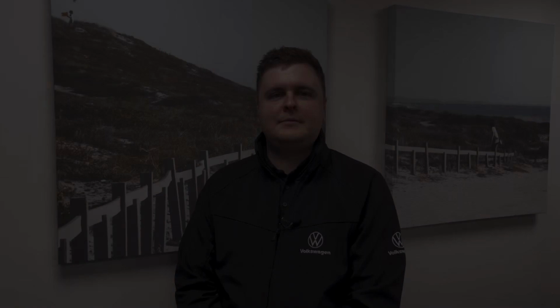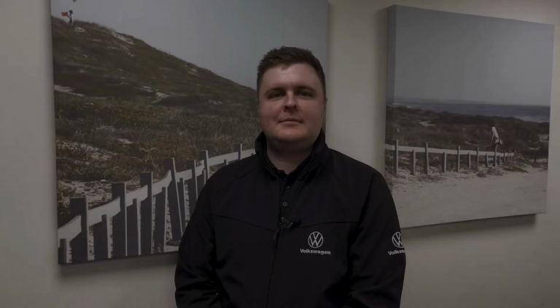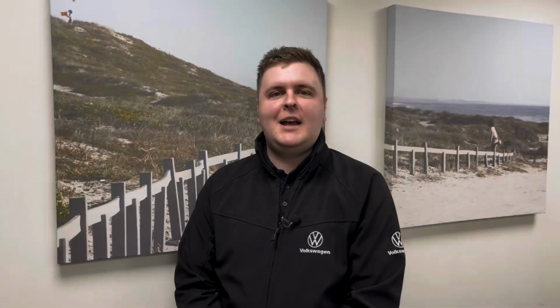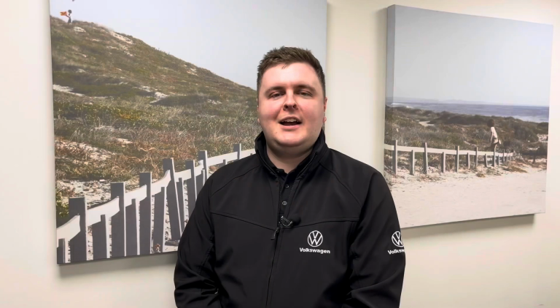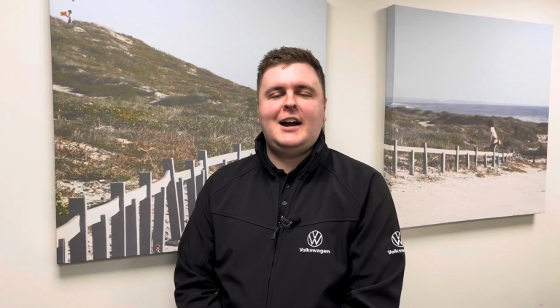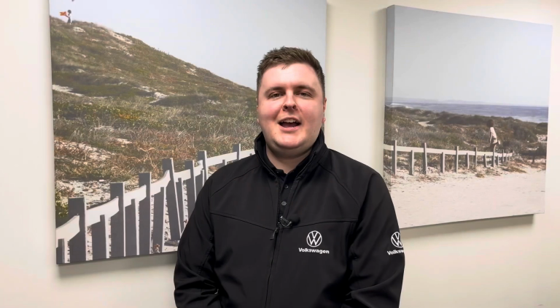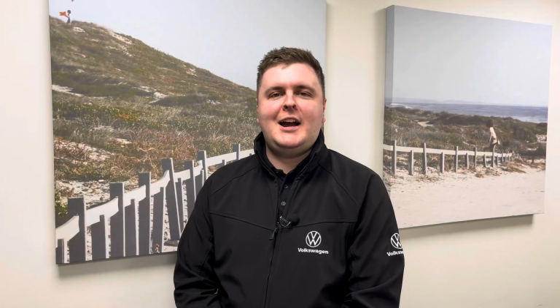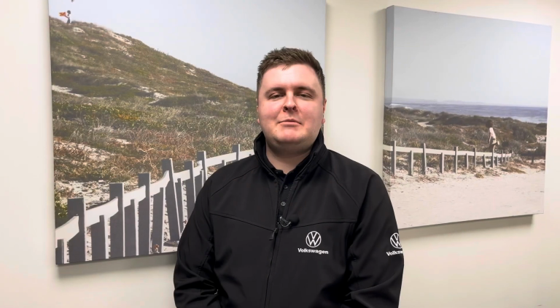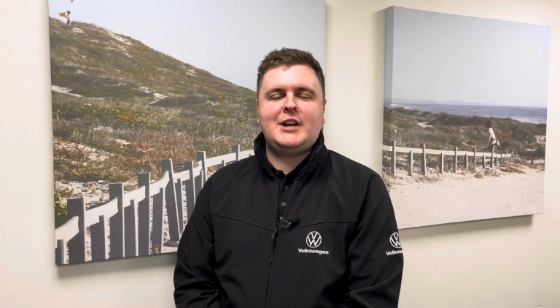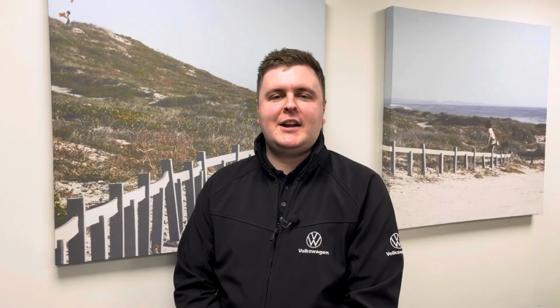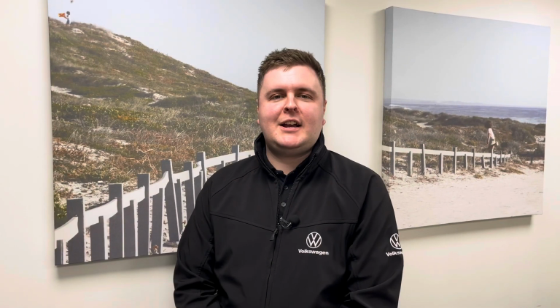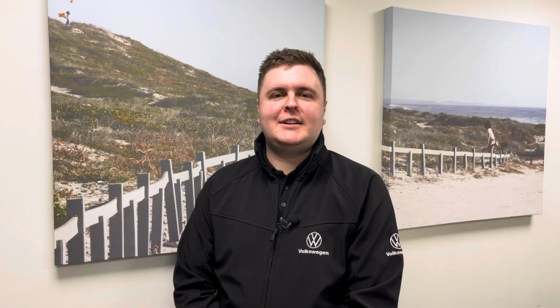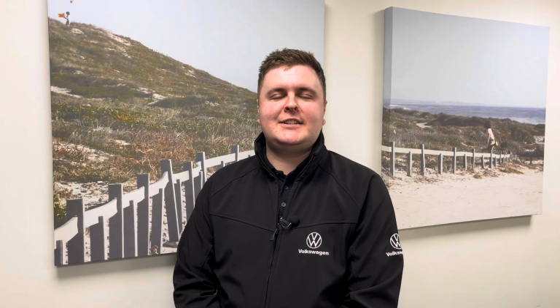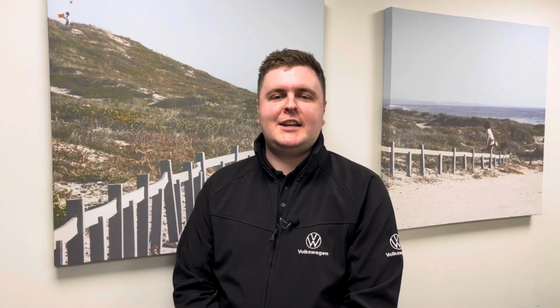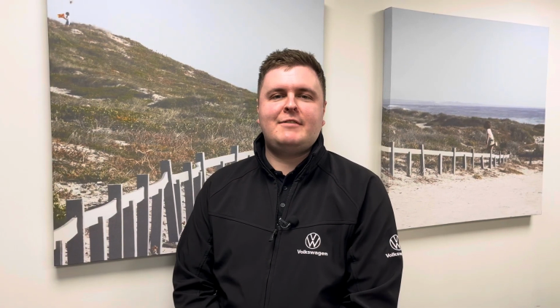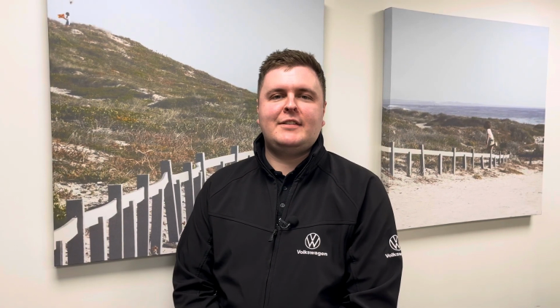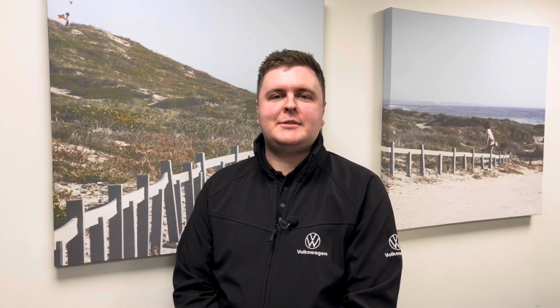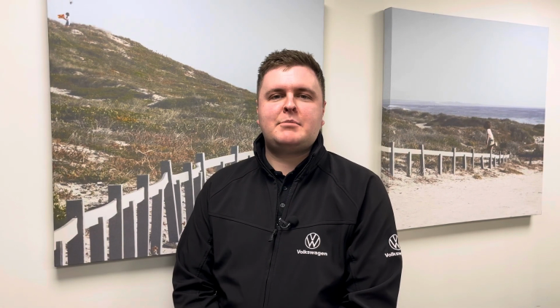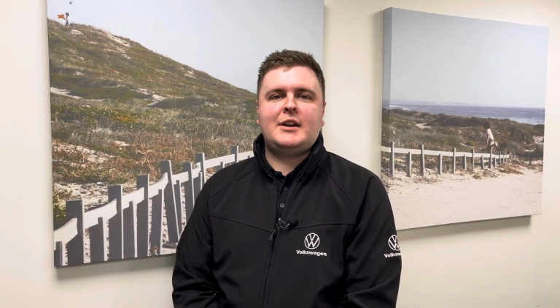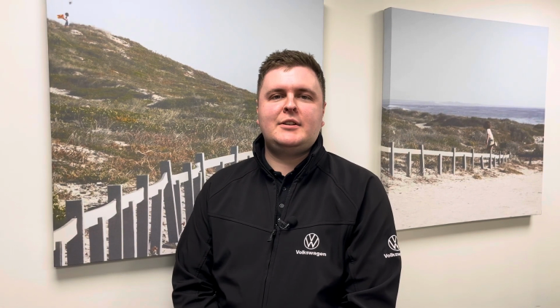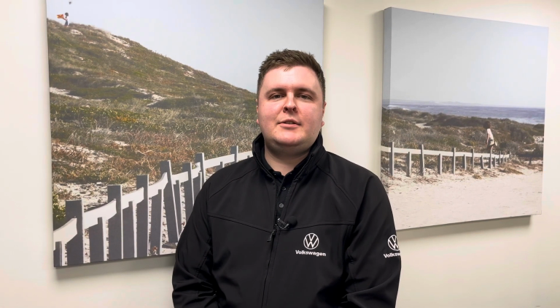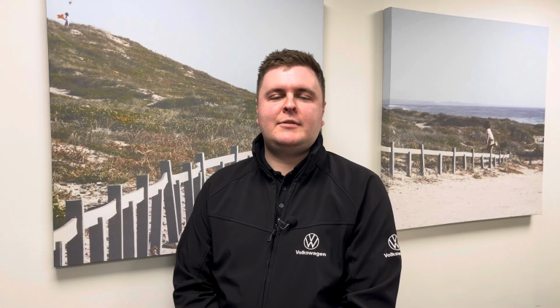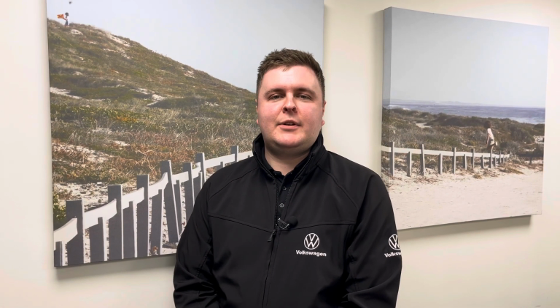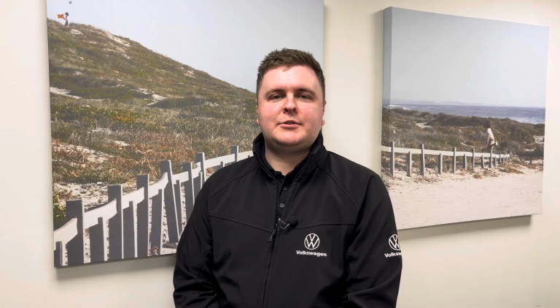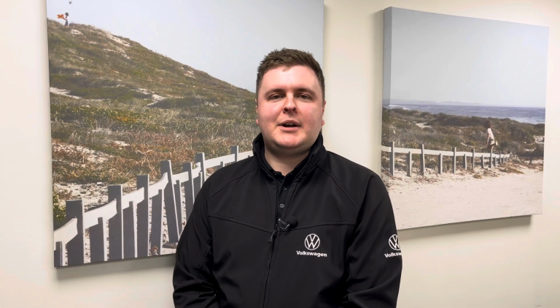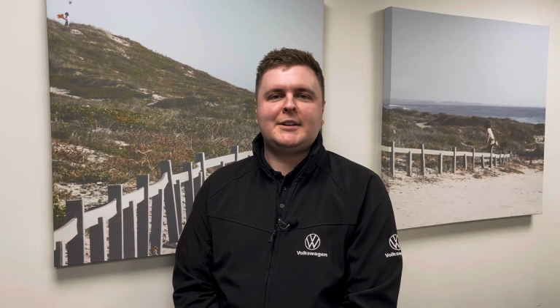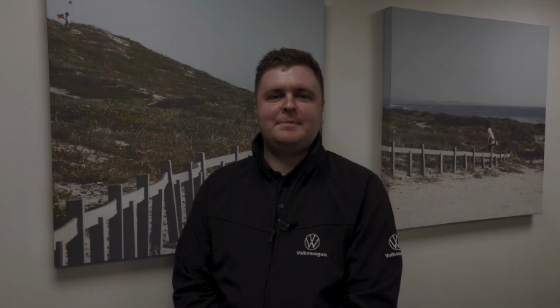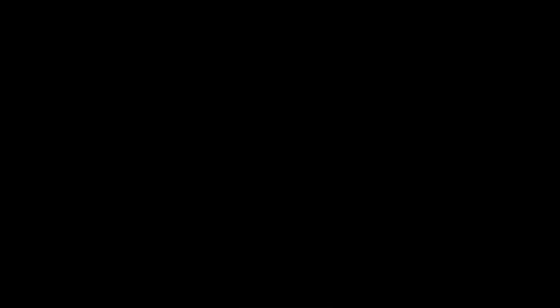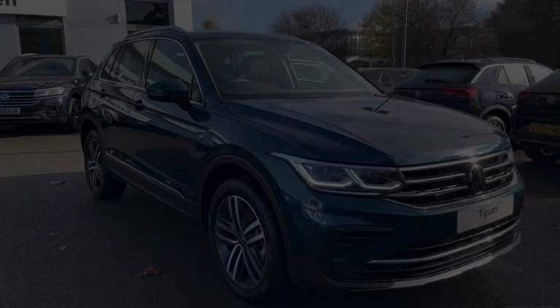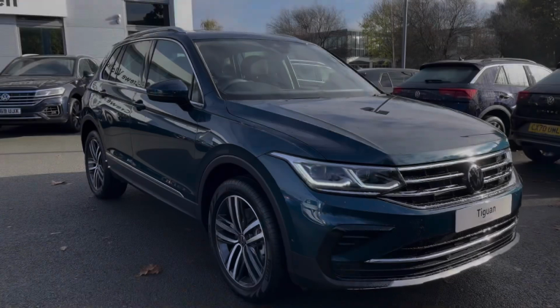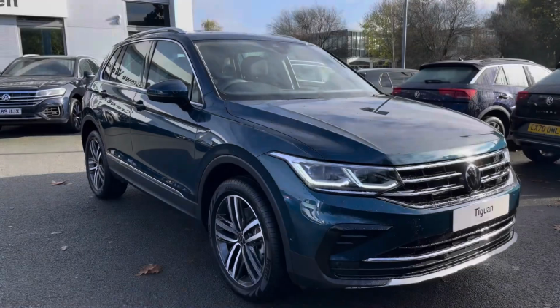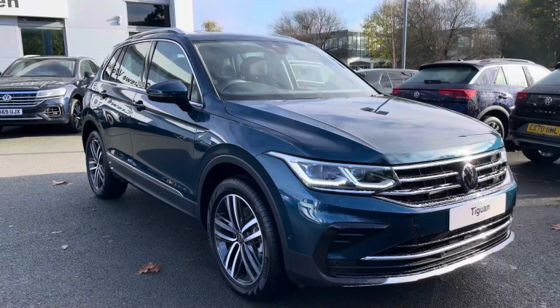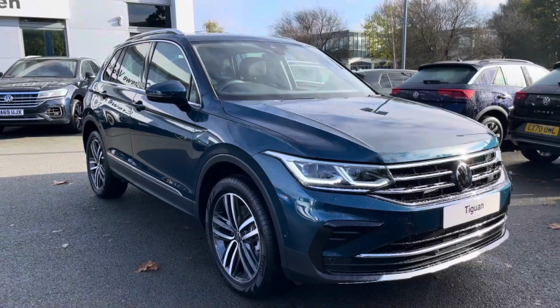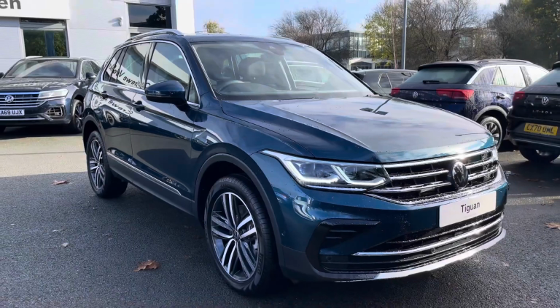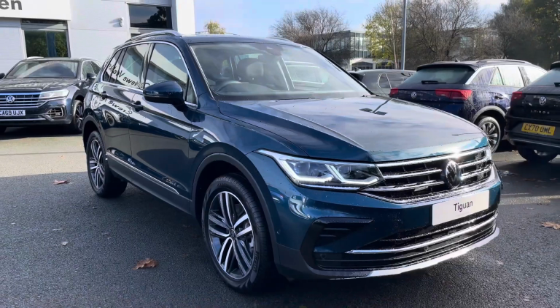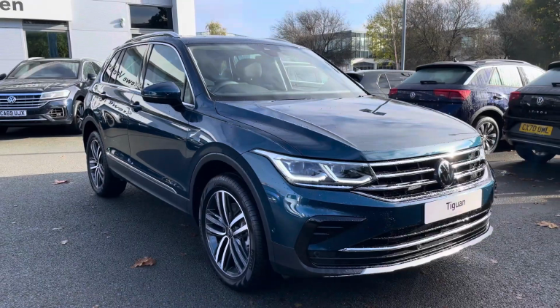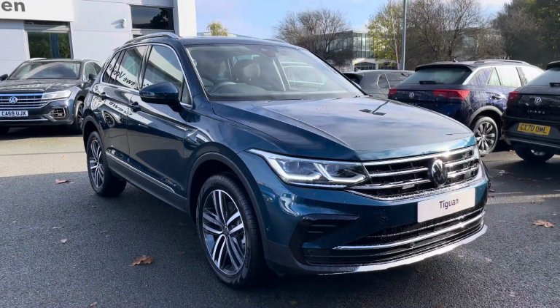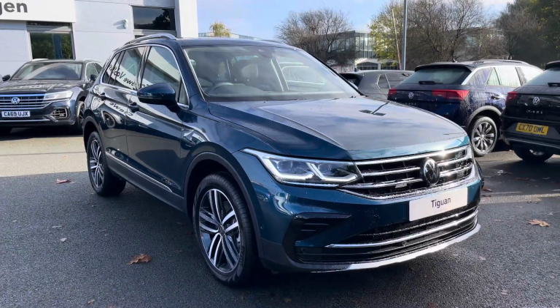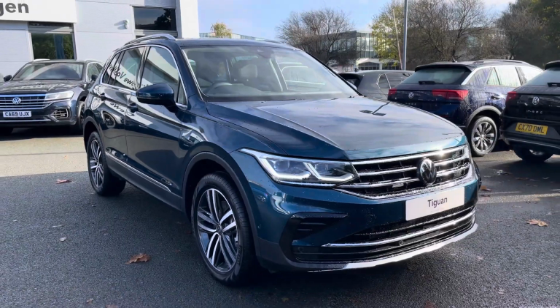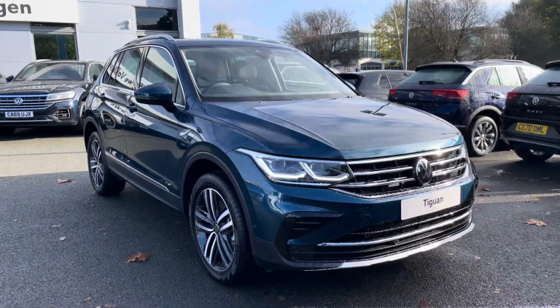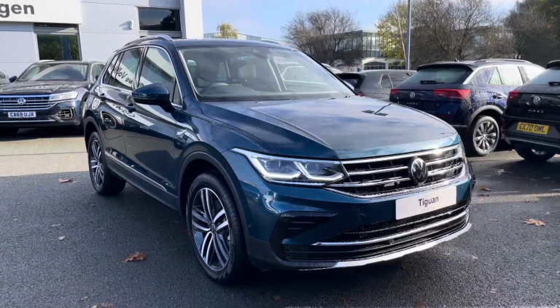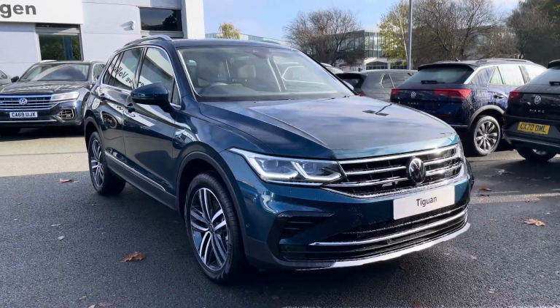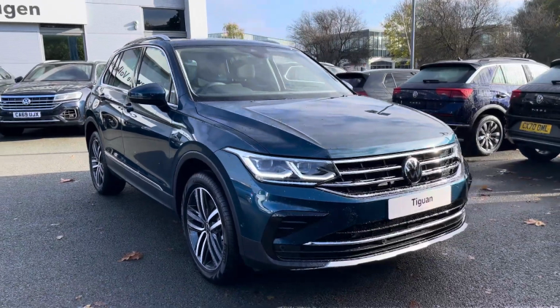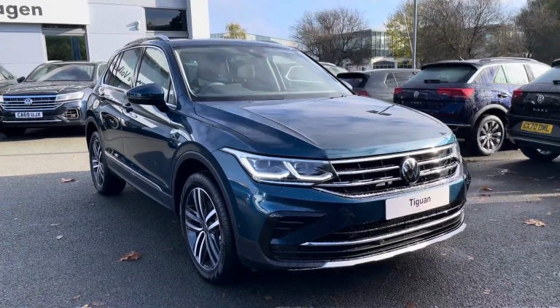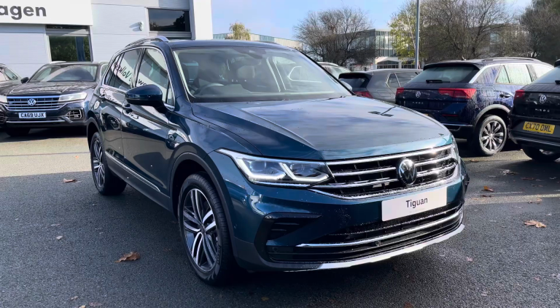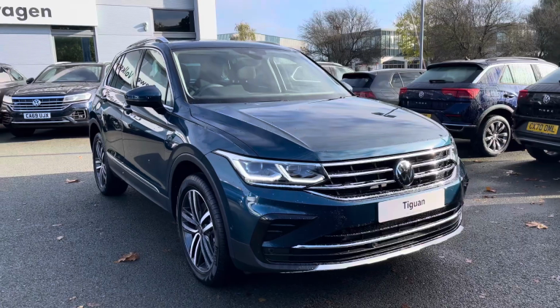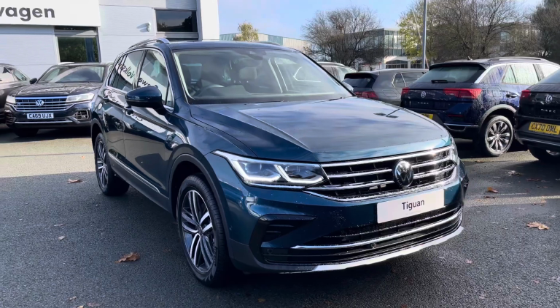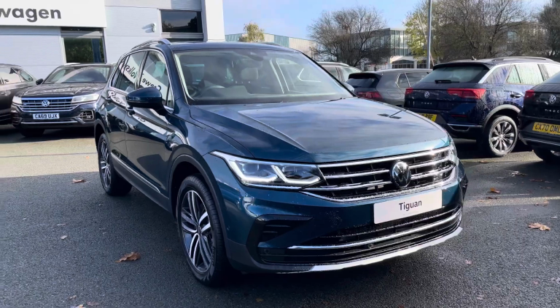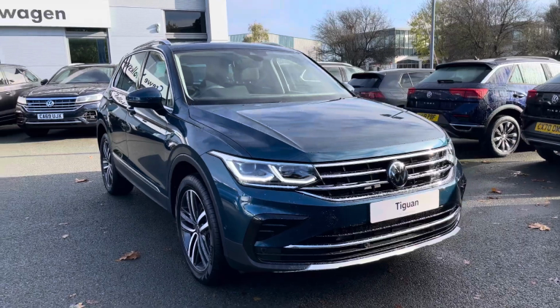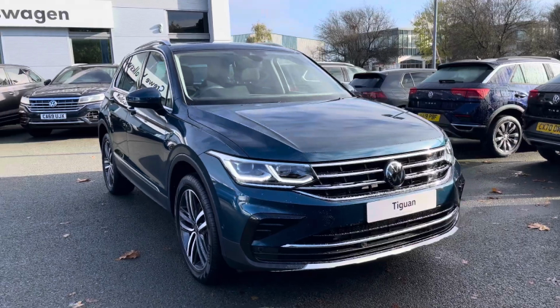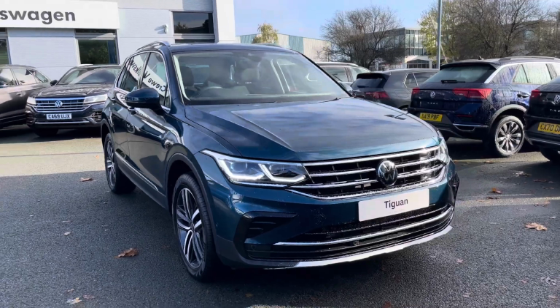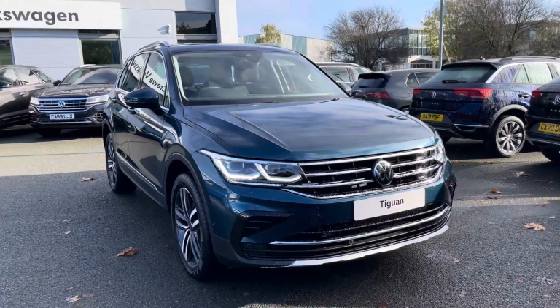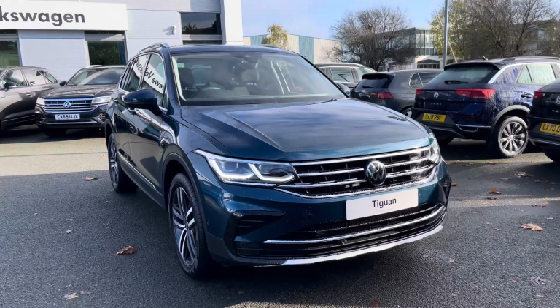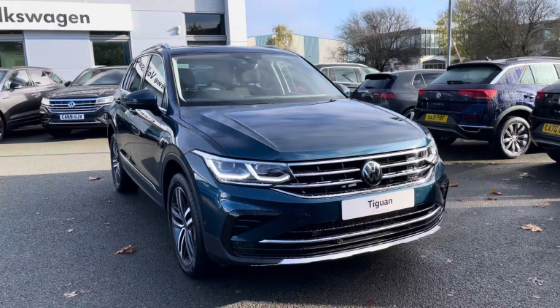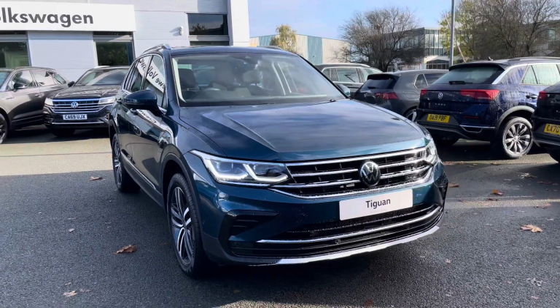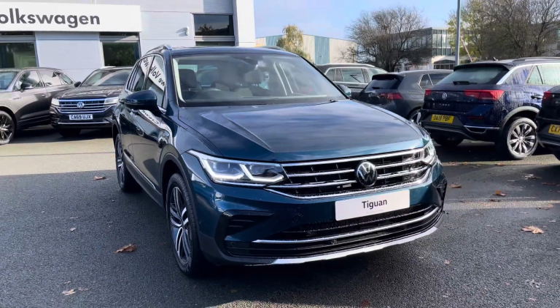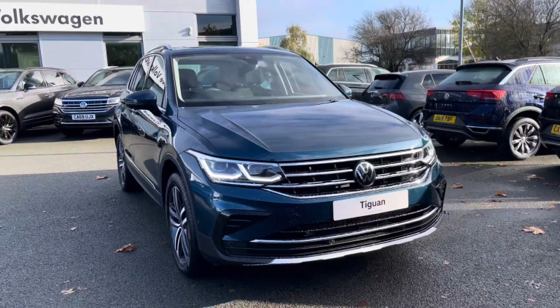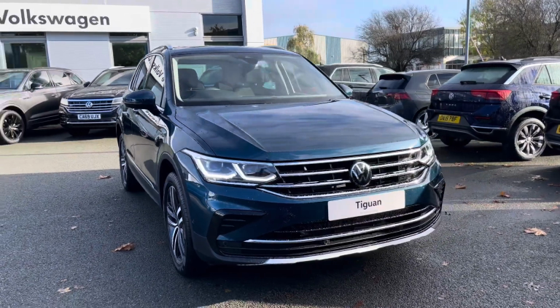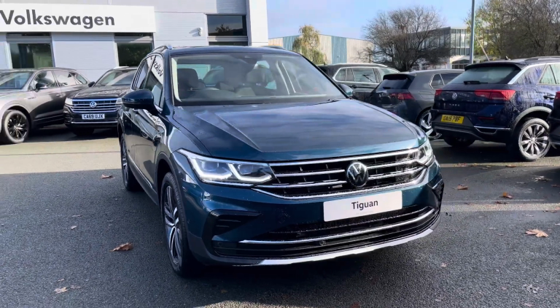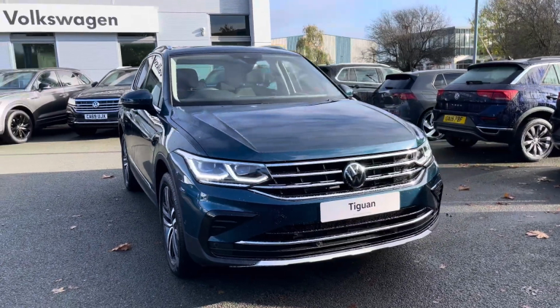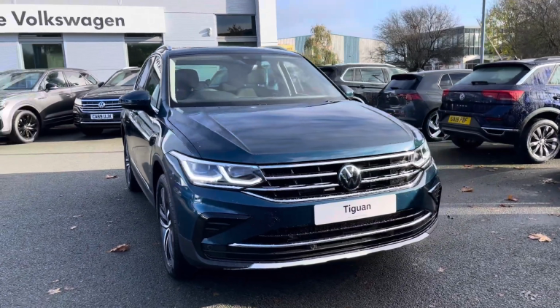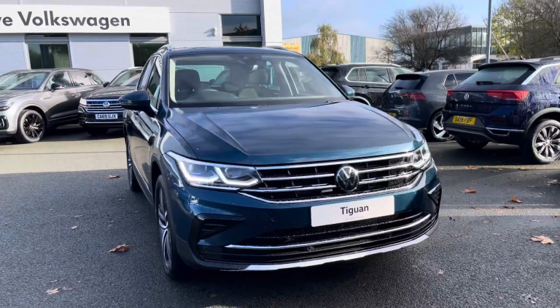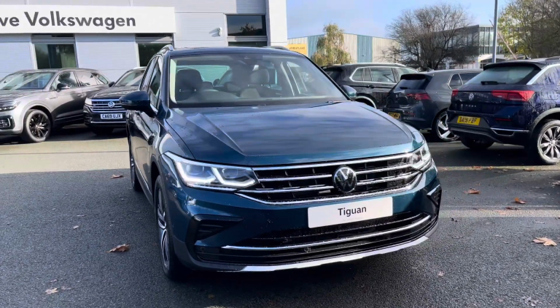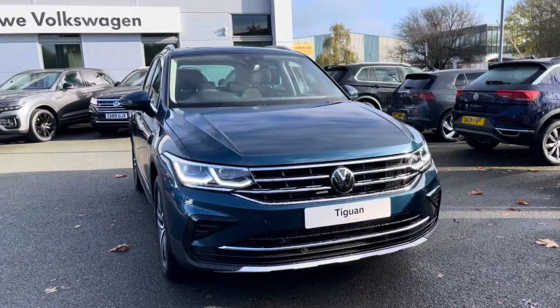Hi, I'm Jack. I'm going to take you around this brand new Volkswagen. This is the Tiguan Elegance, finished in a lovely nightshade blue metallic paint.